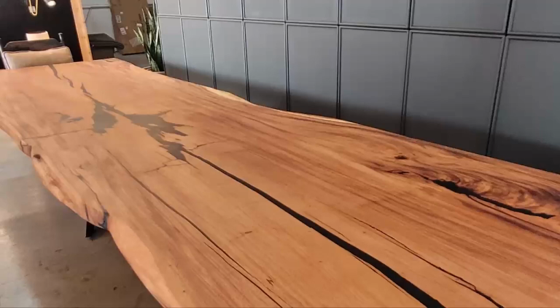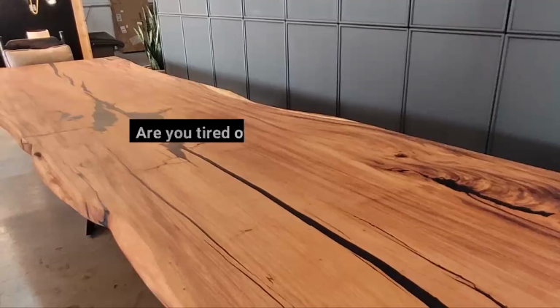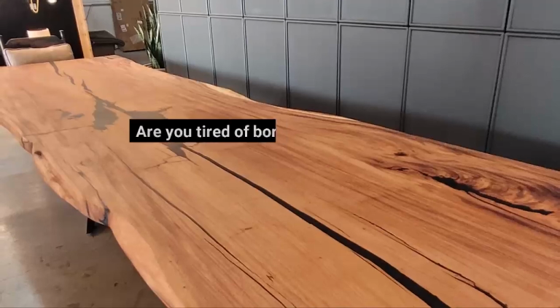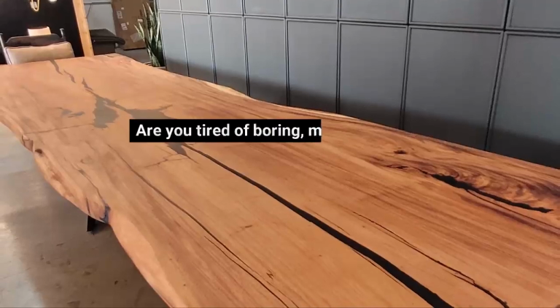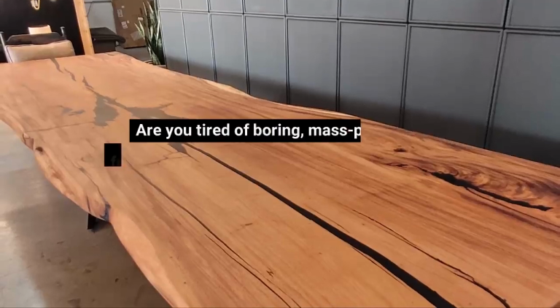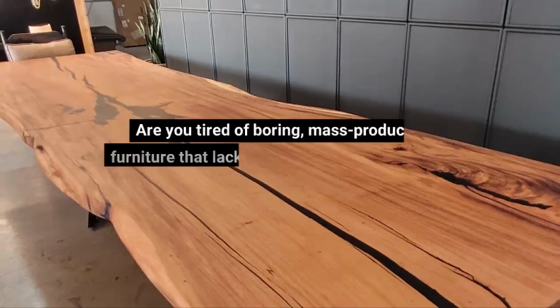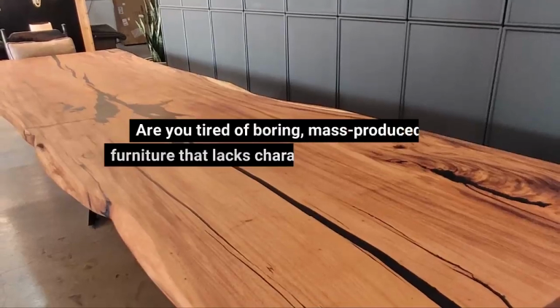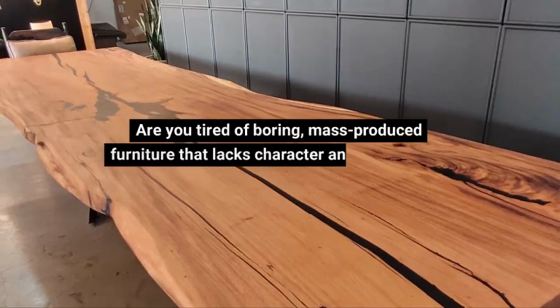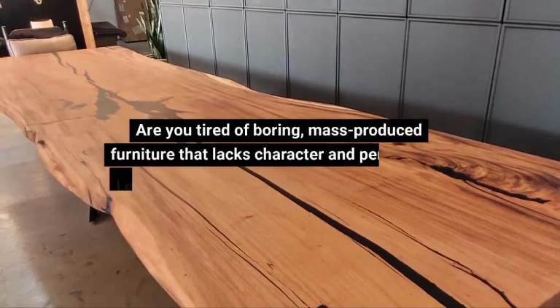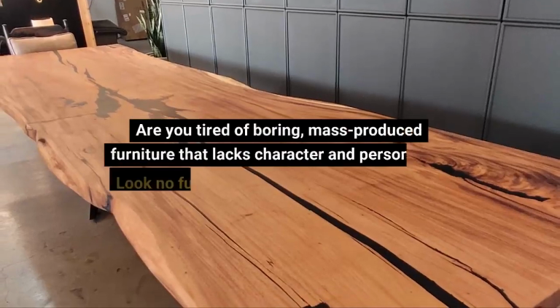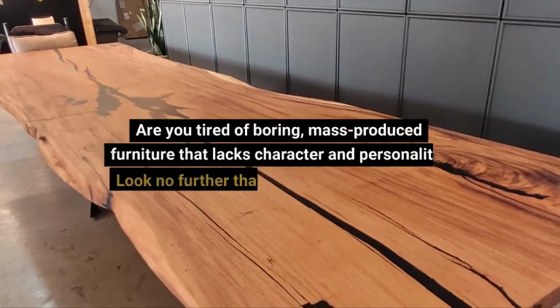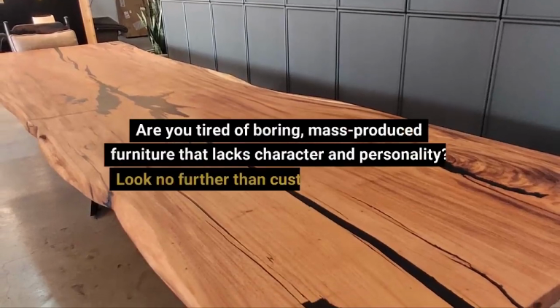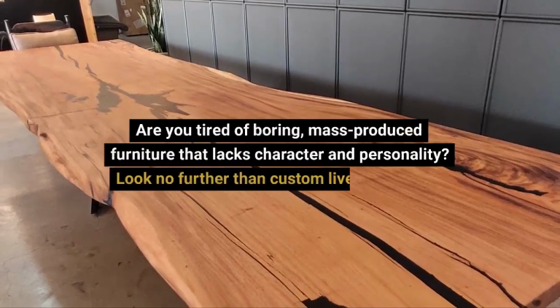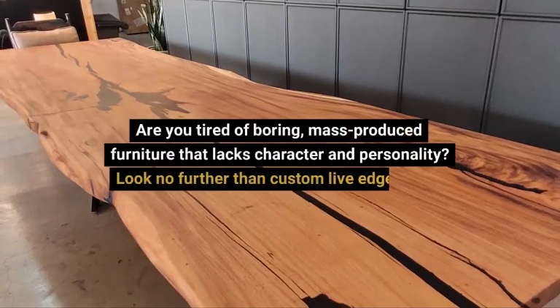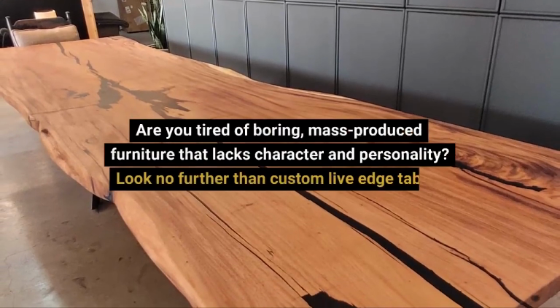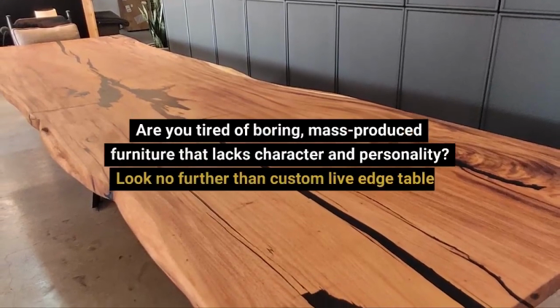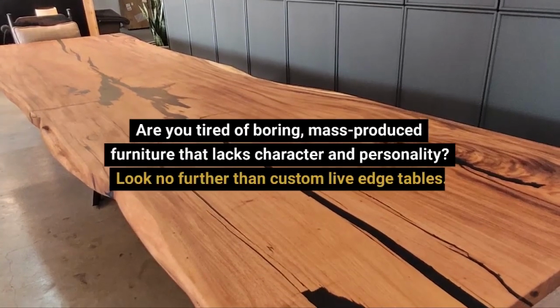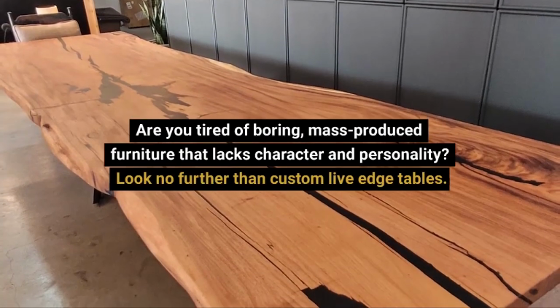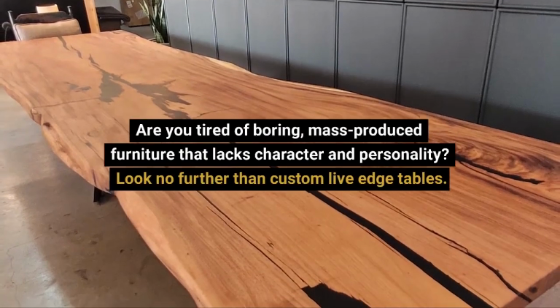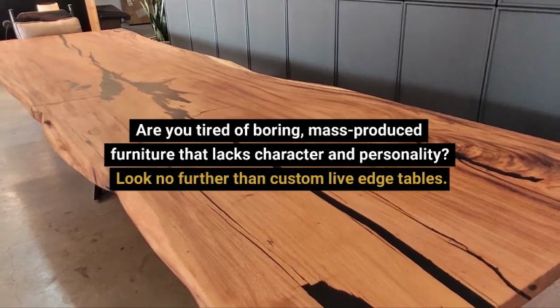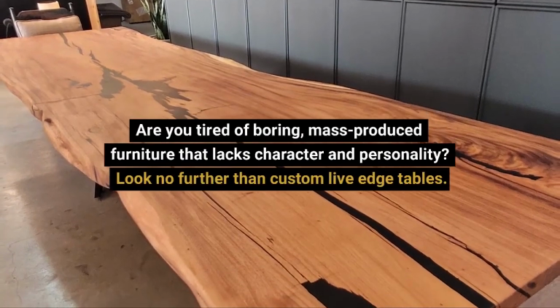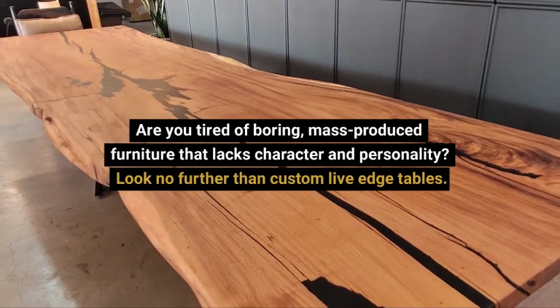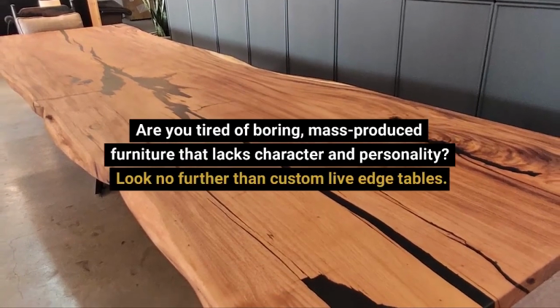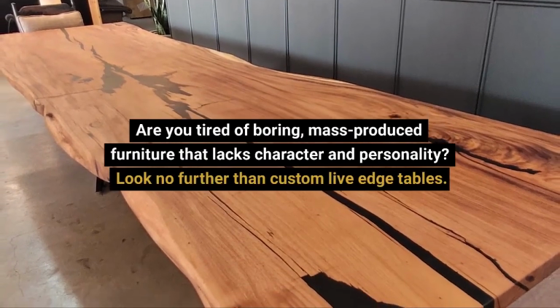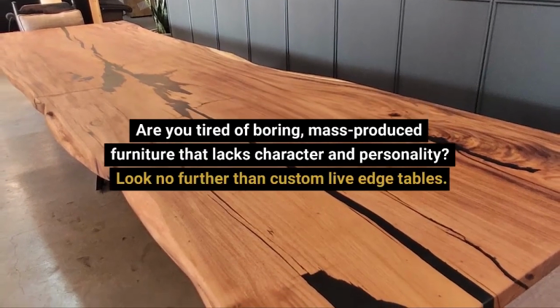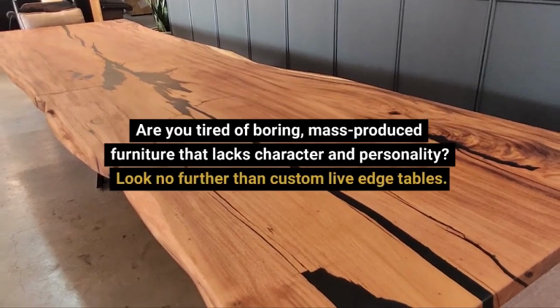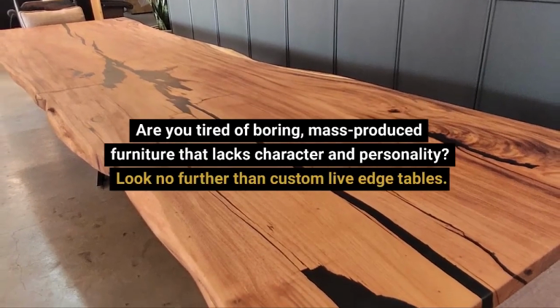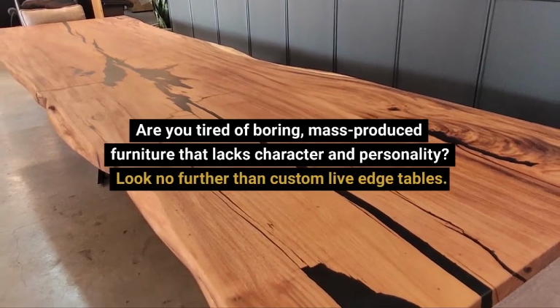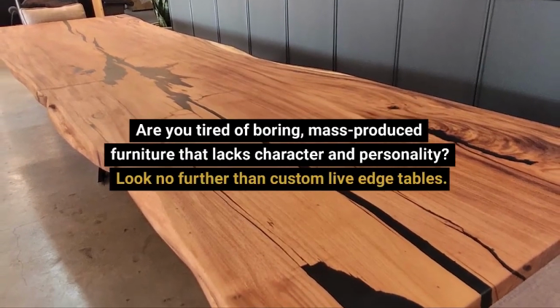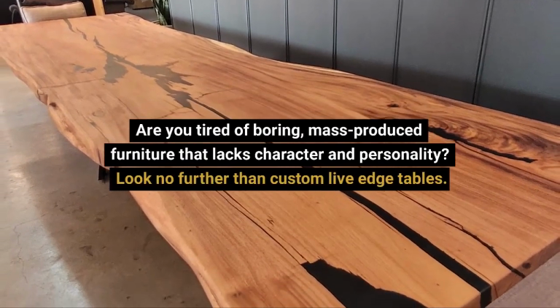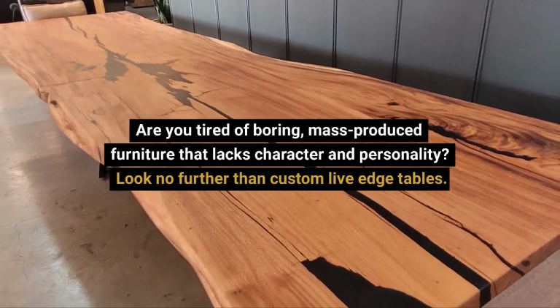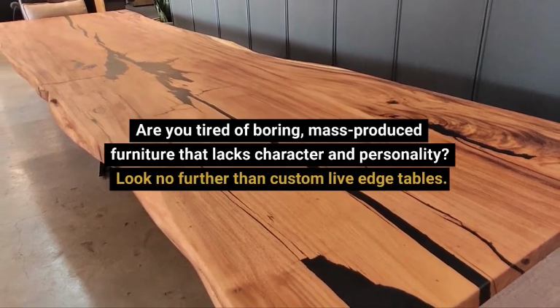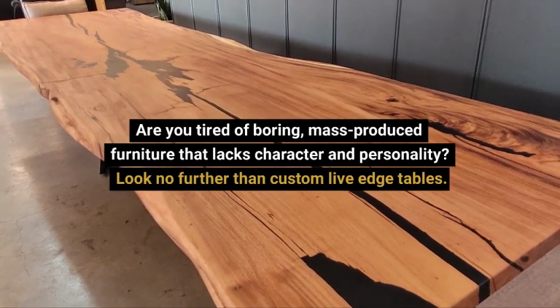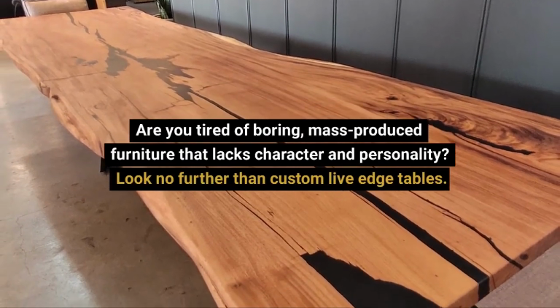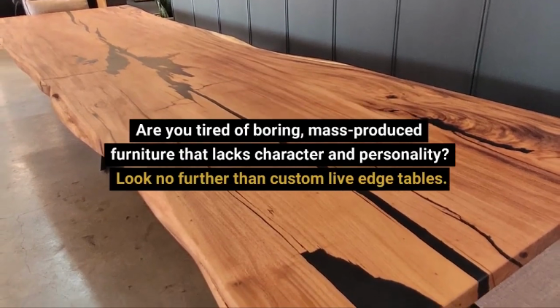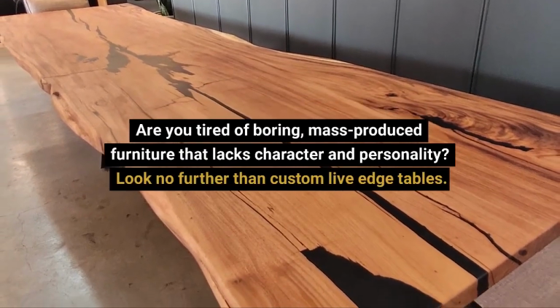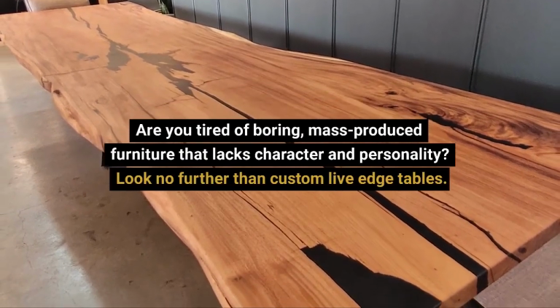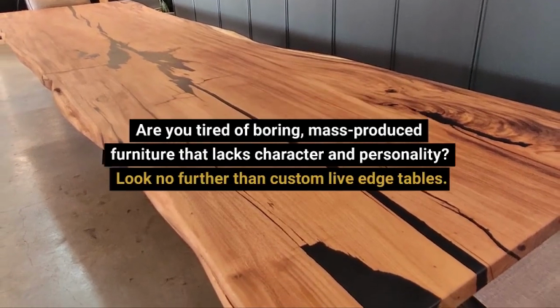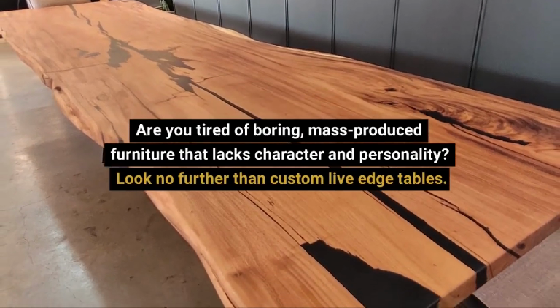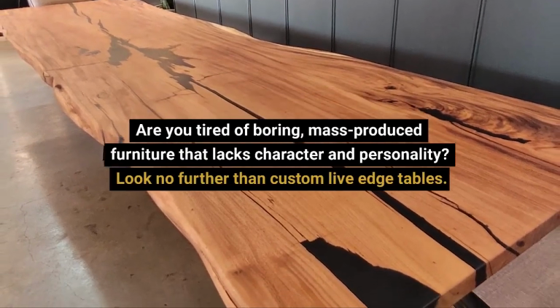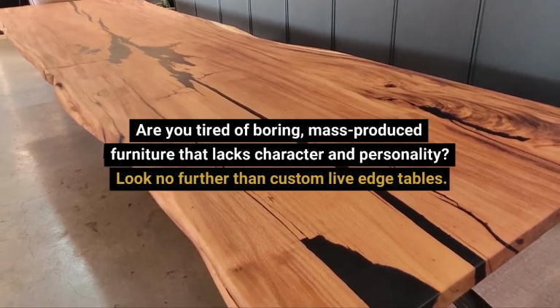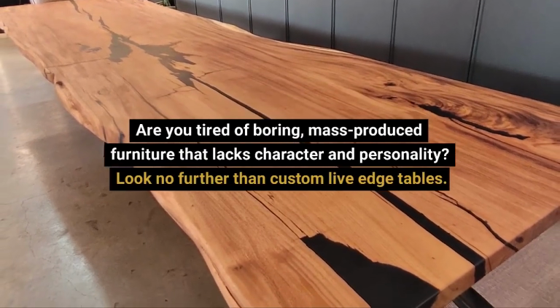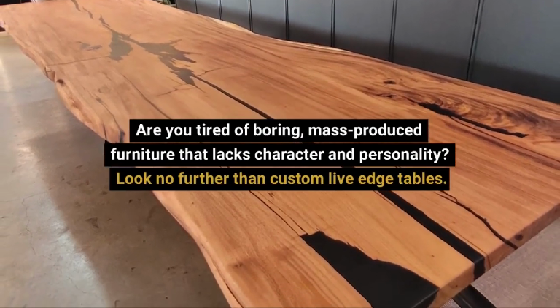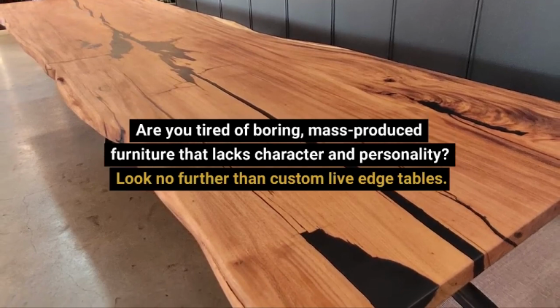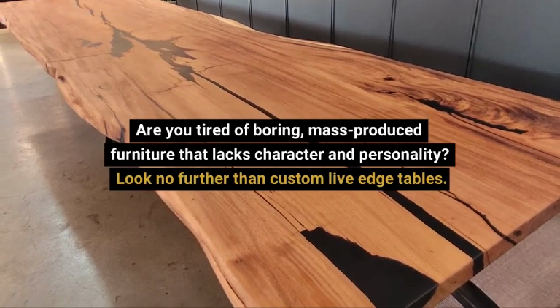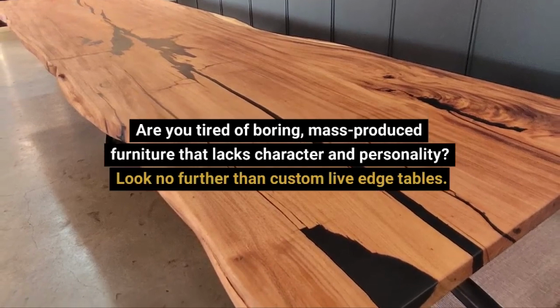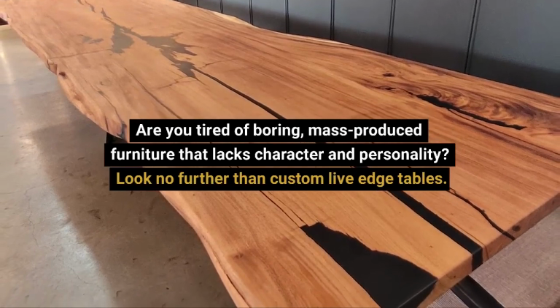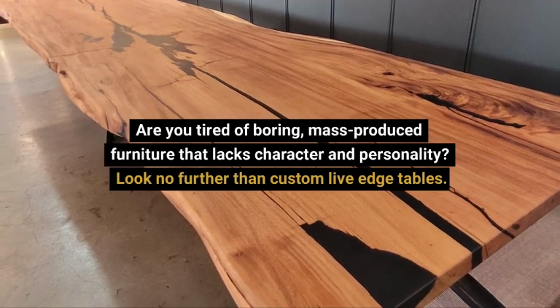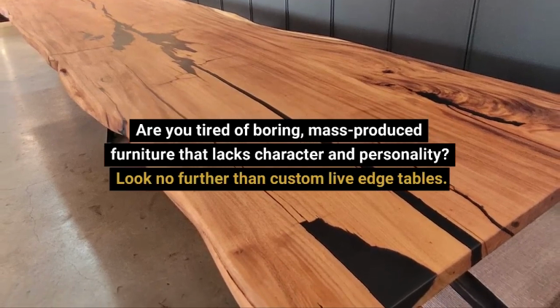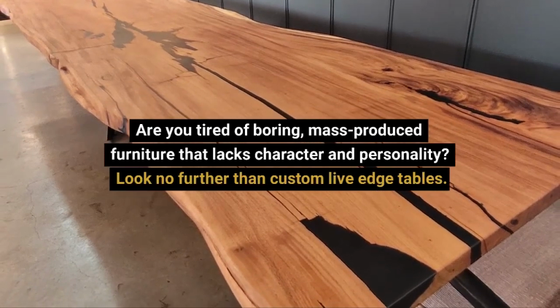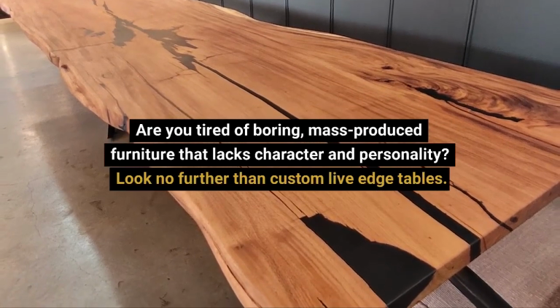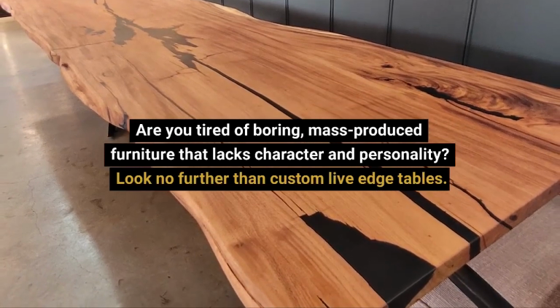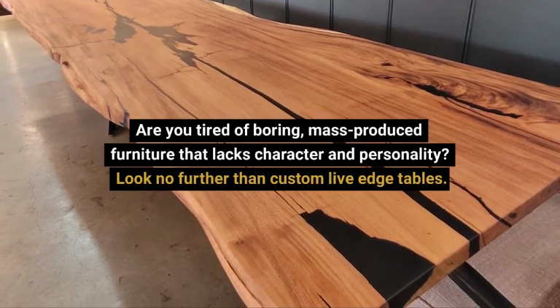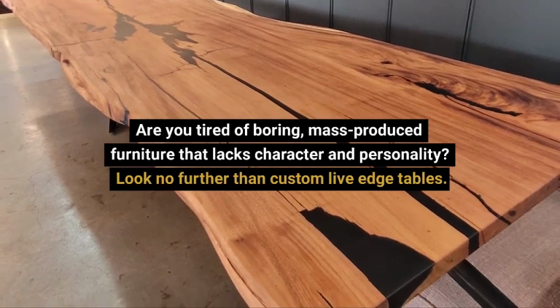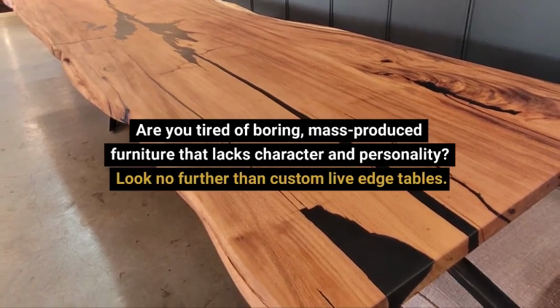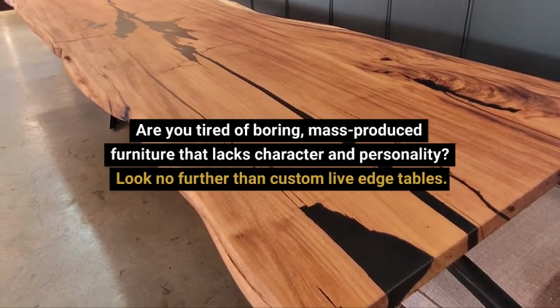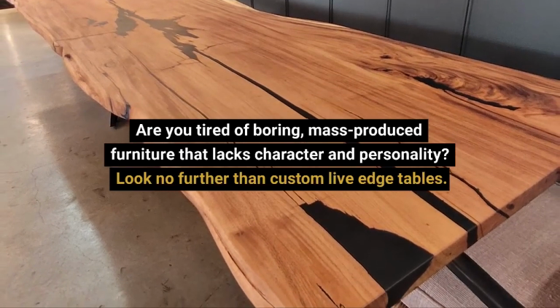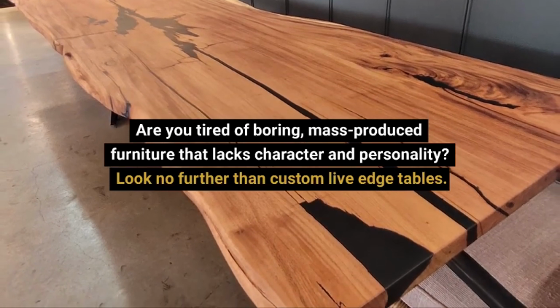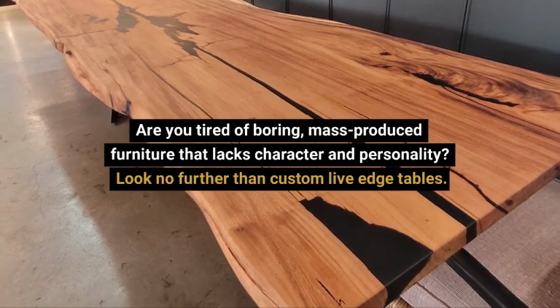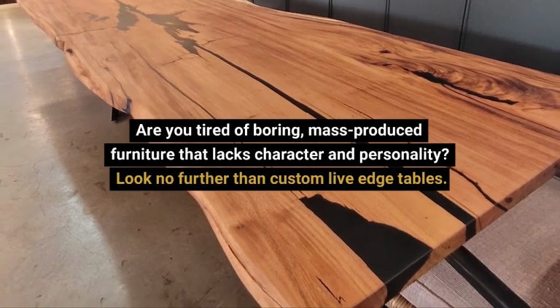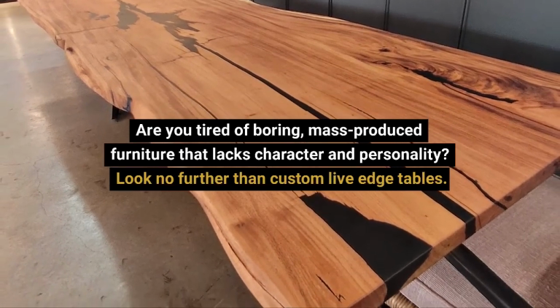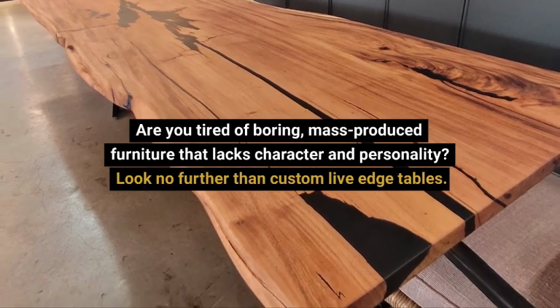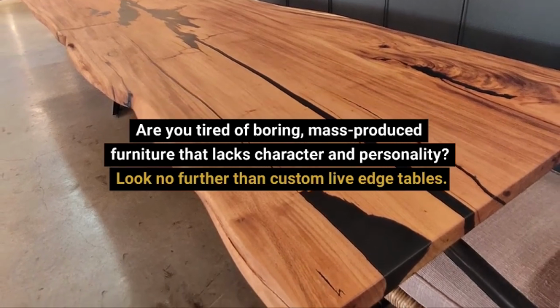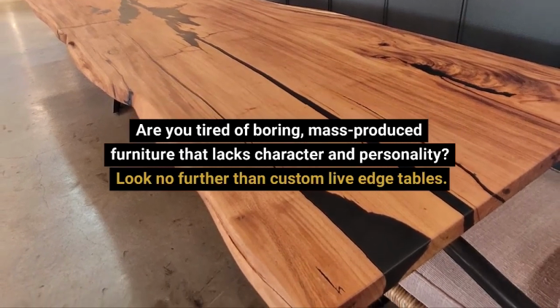Are you tired of boring, mass-produced furniture that lacks character and personality? Look no further than custom live-edge tables.